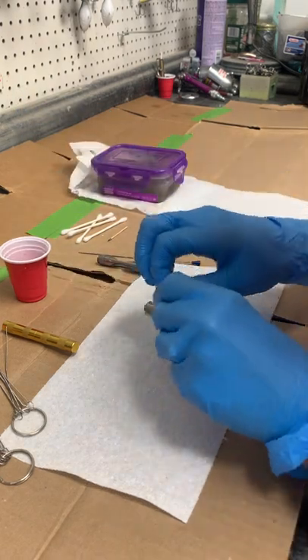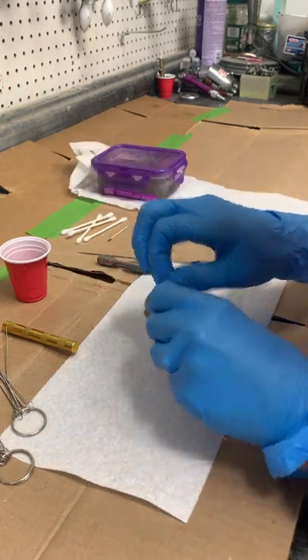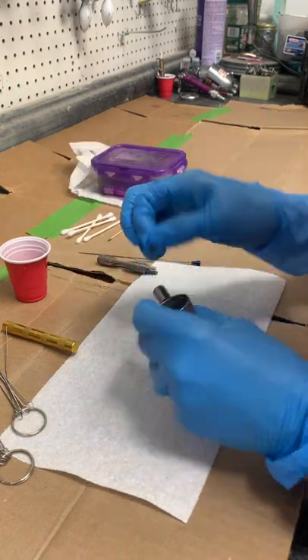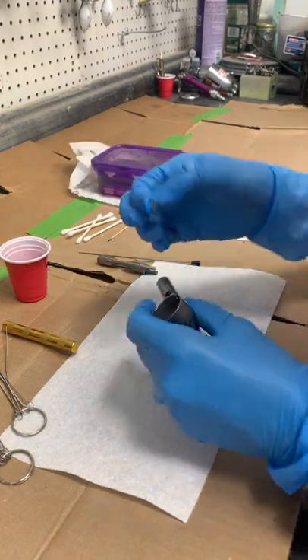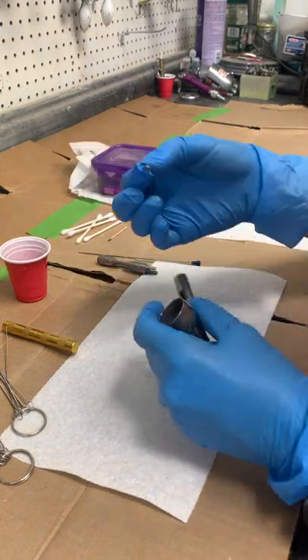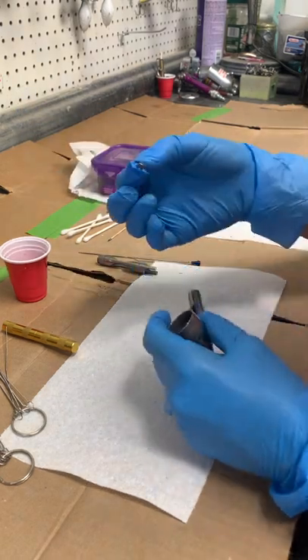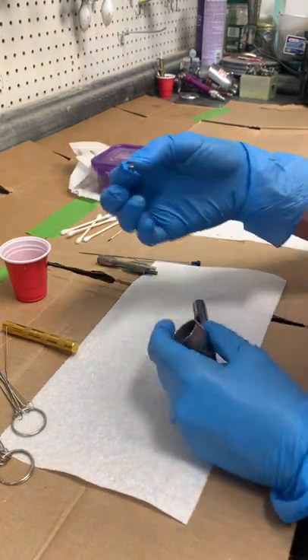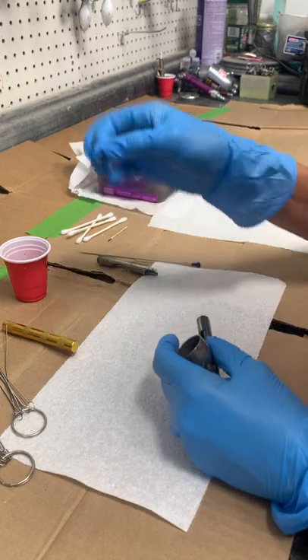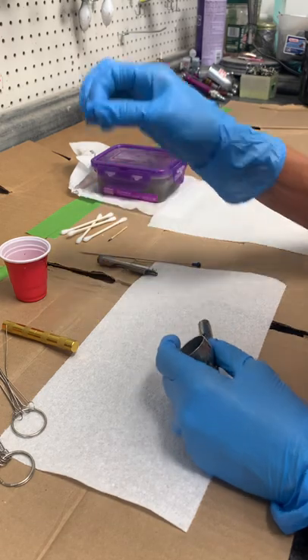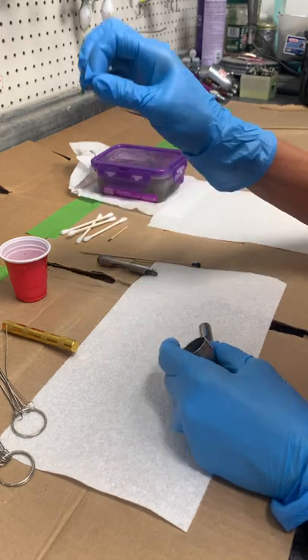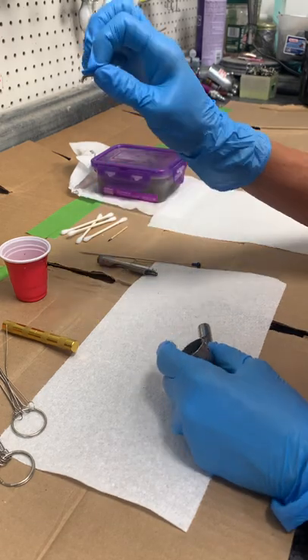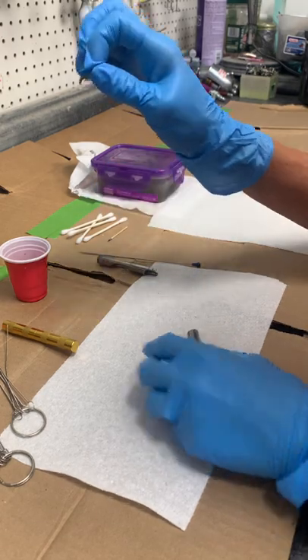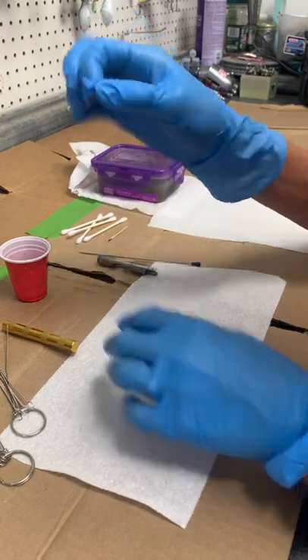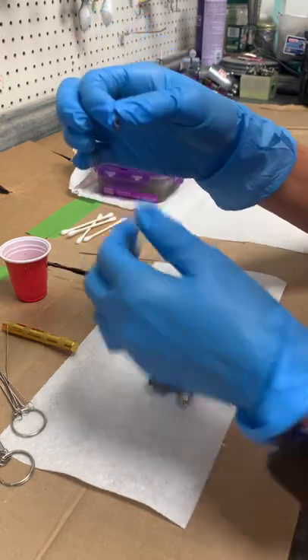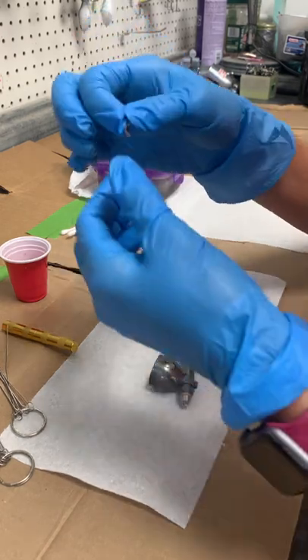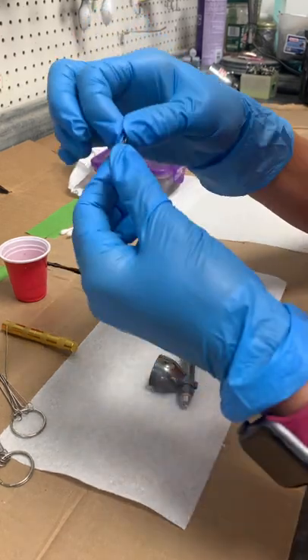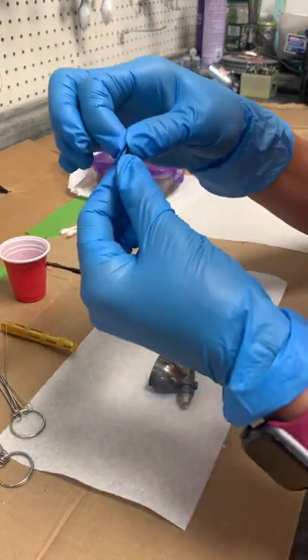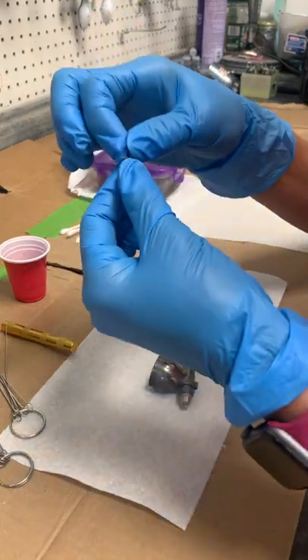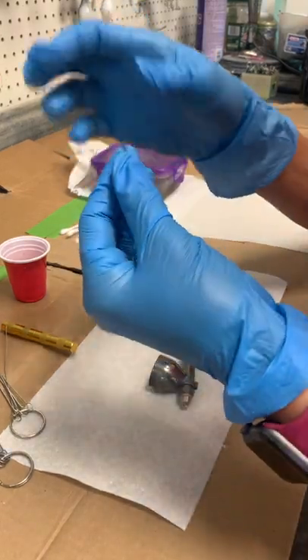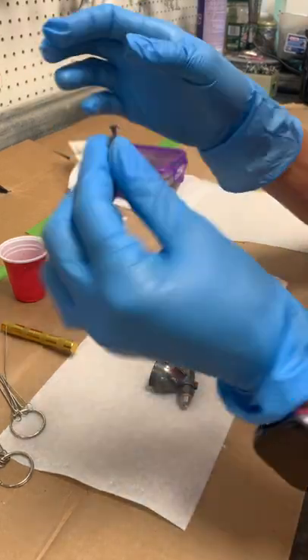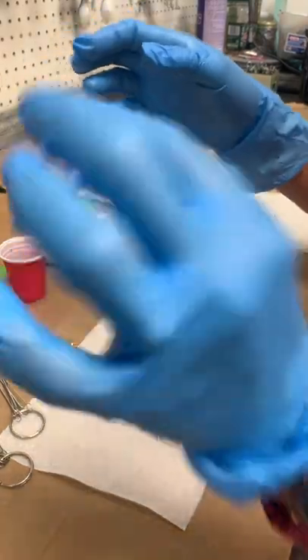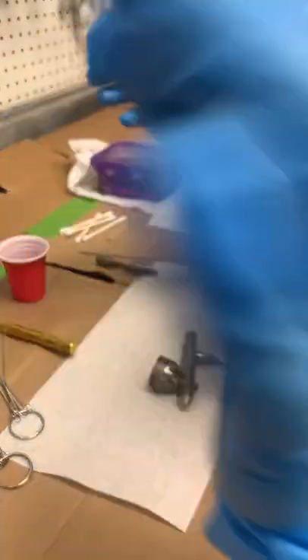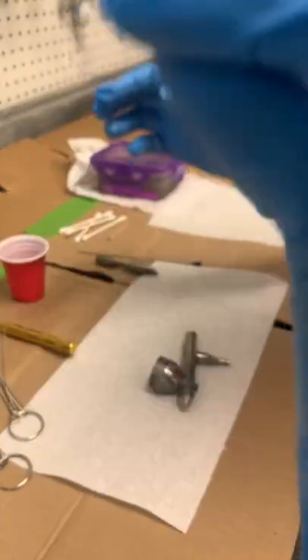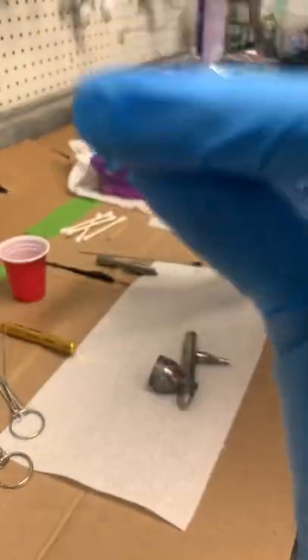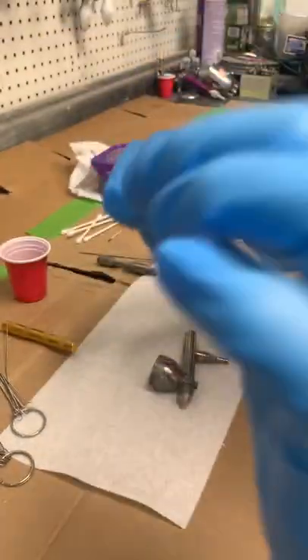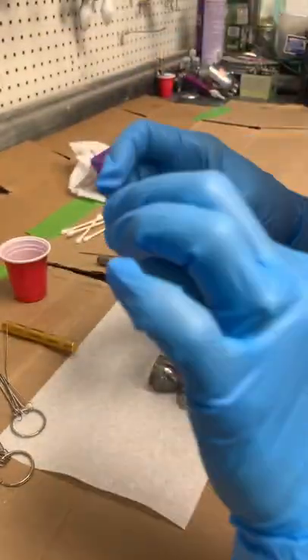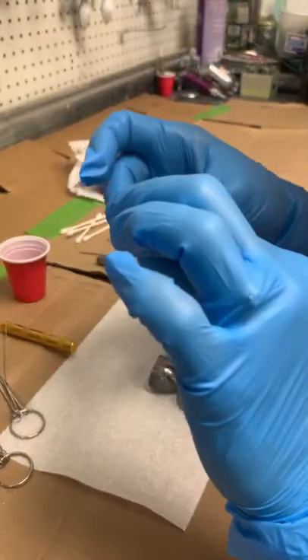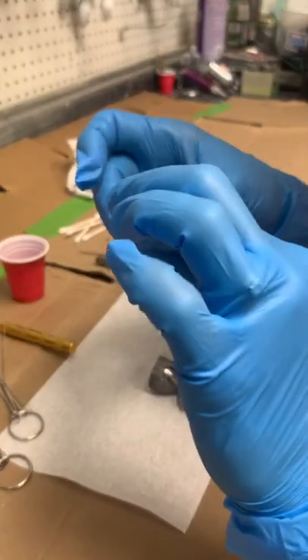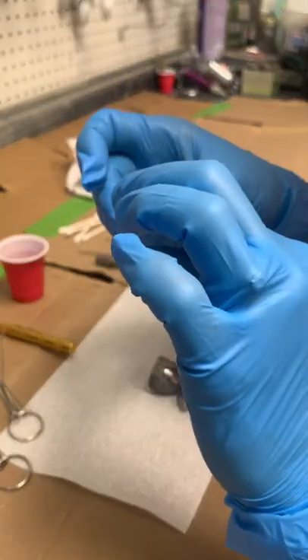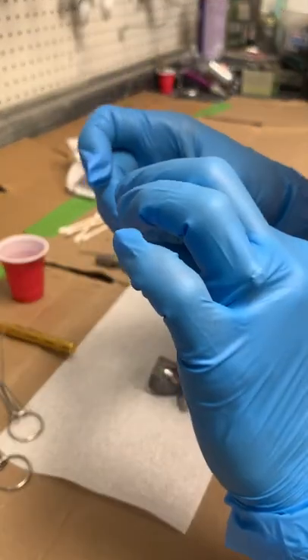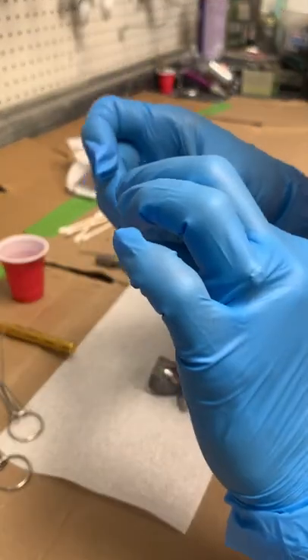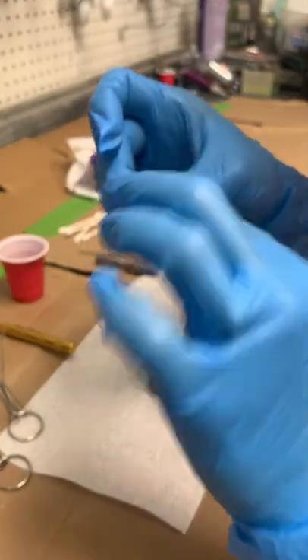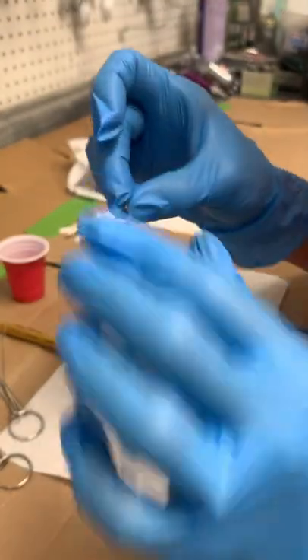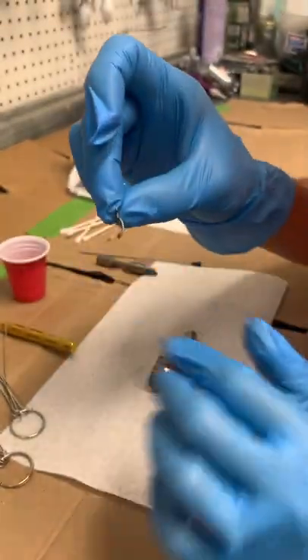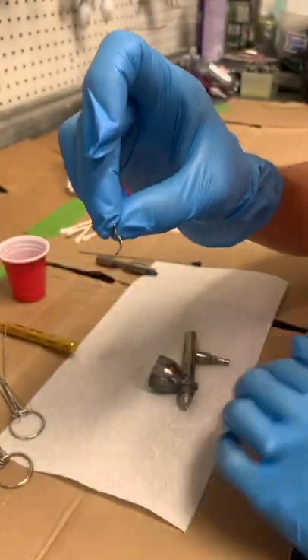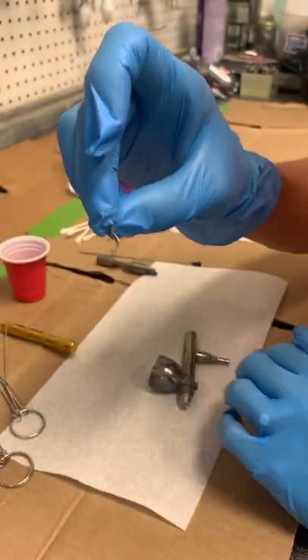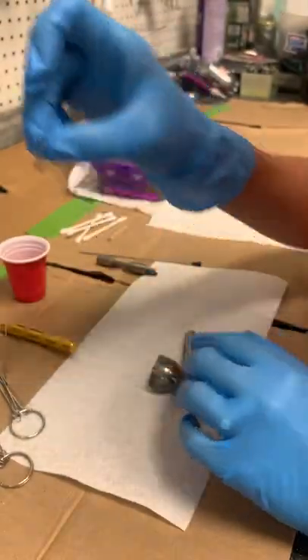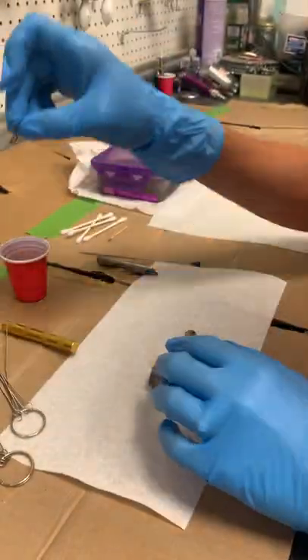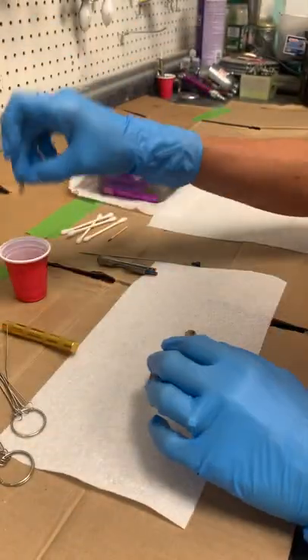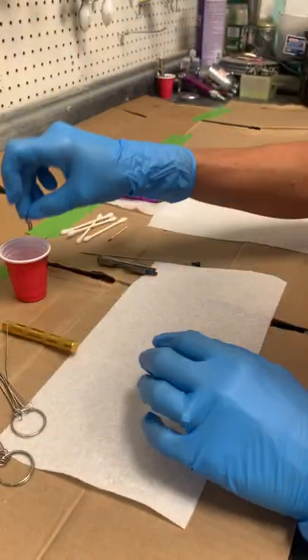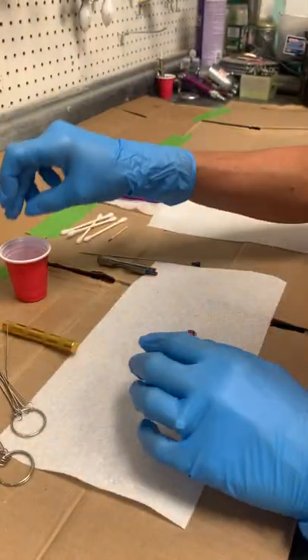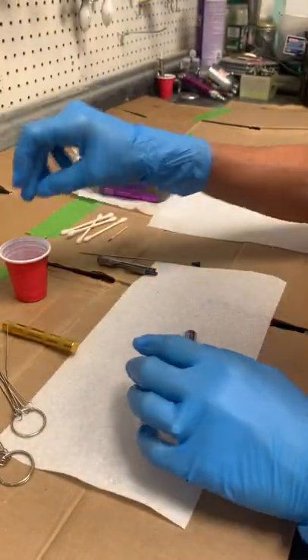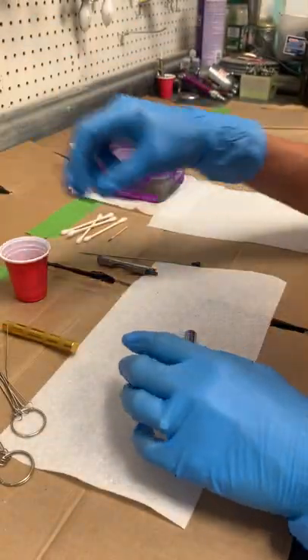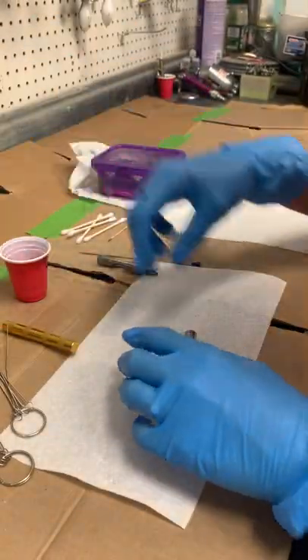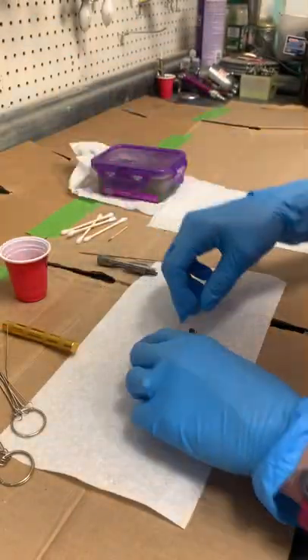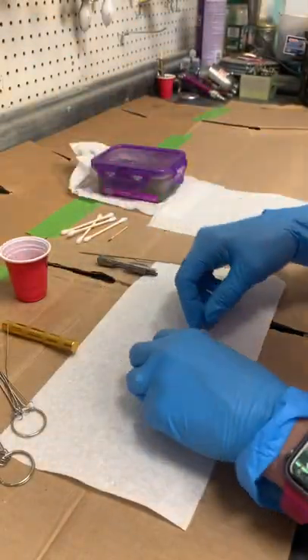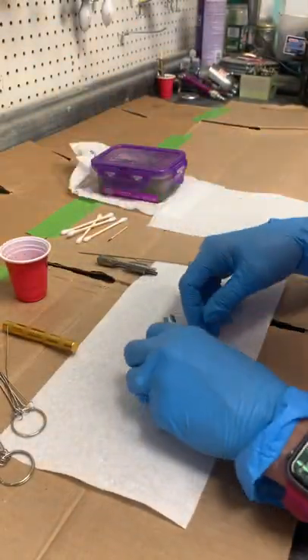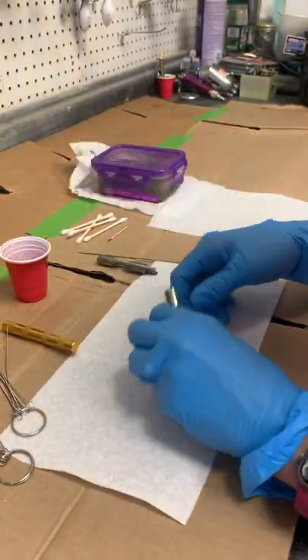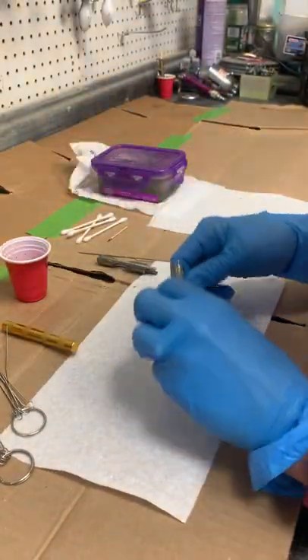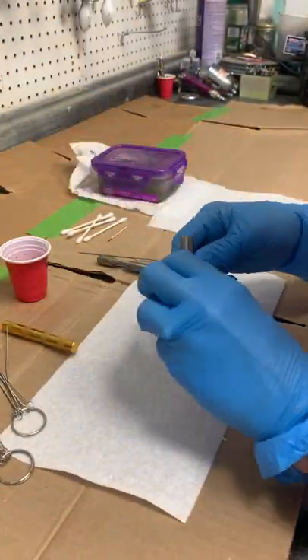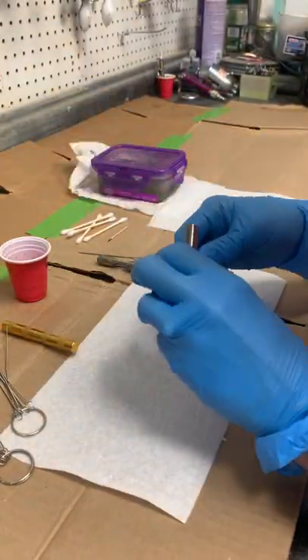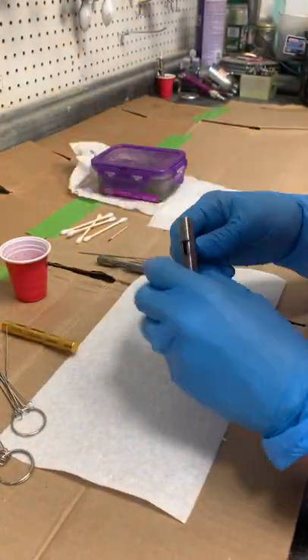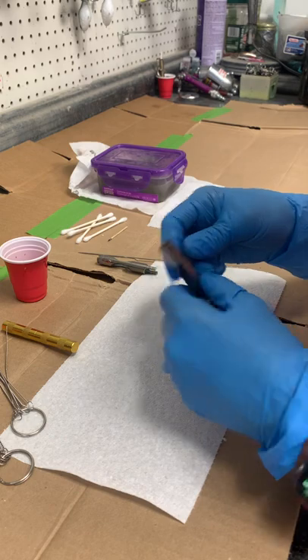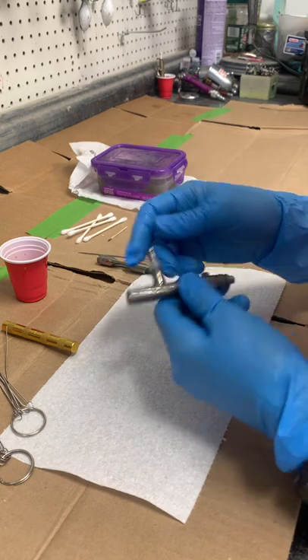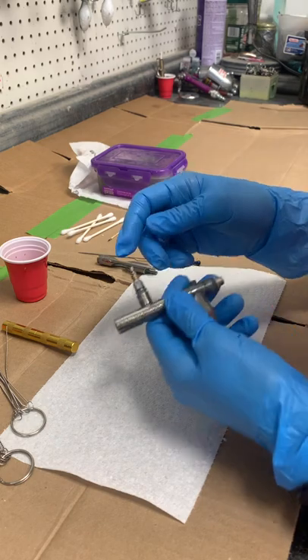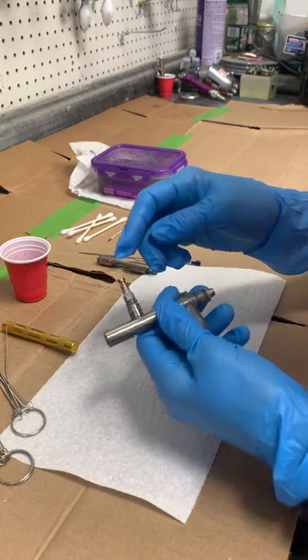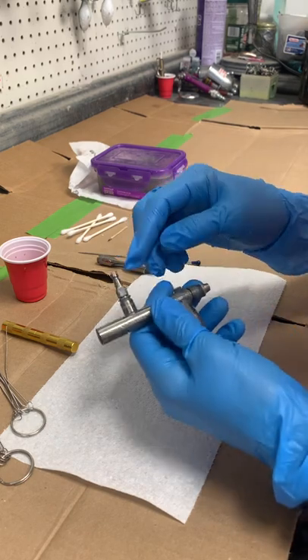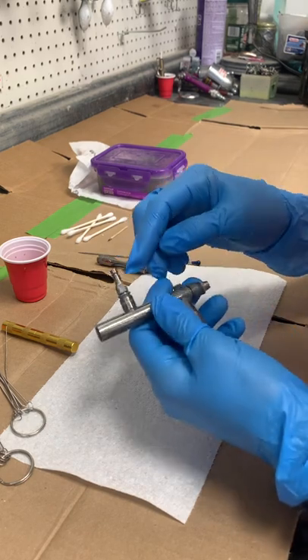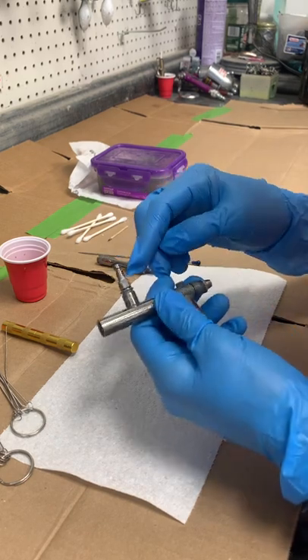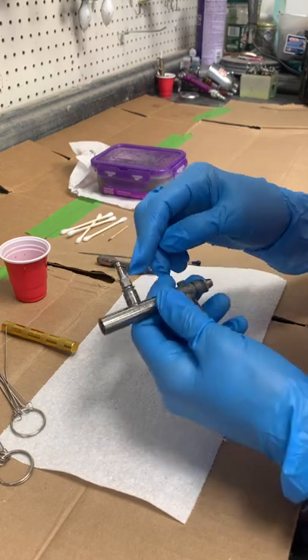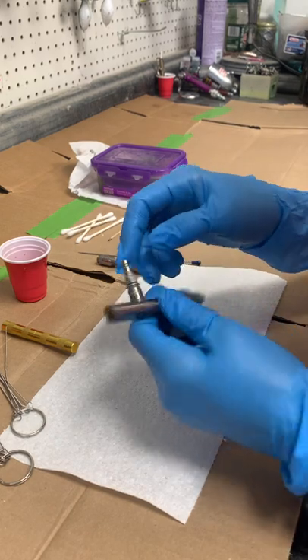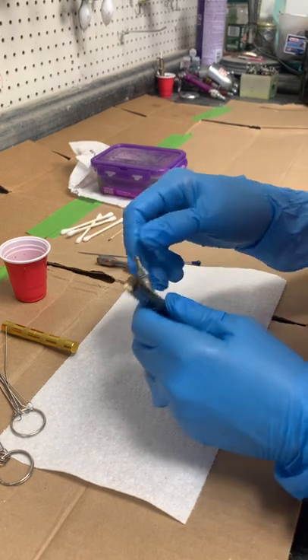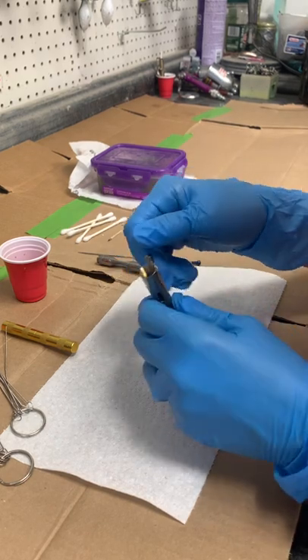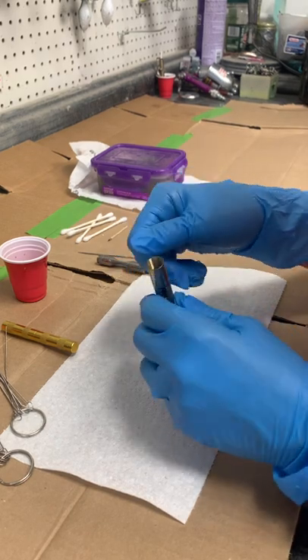Mine was really bad so I soaked all my parts — it's pretty clean now. Then you're going to take out this little trigger pull mechanism.